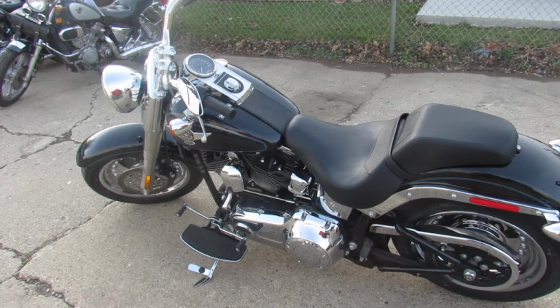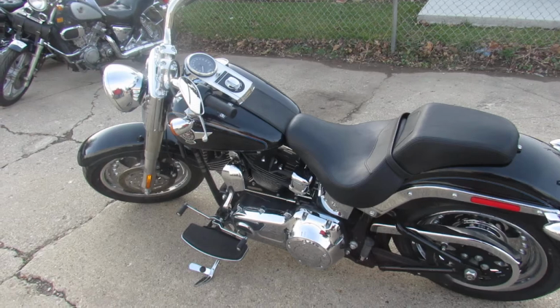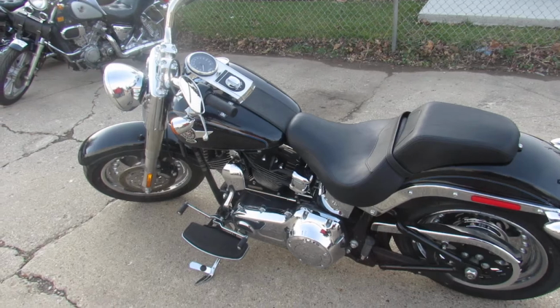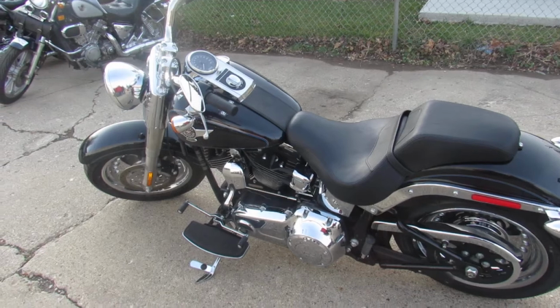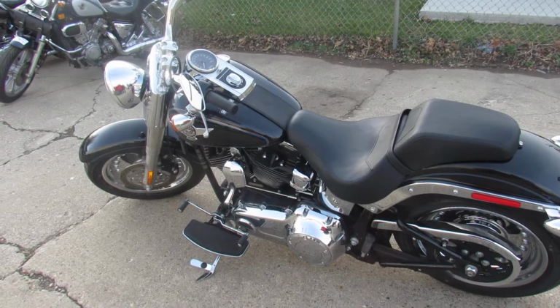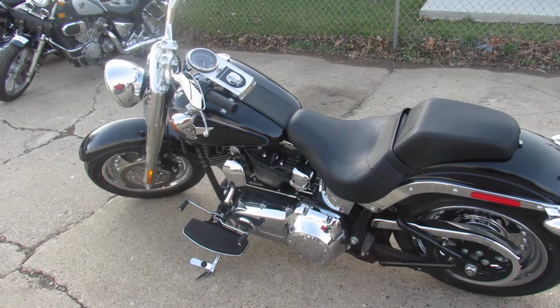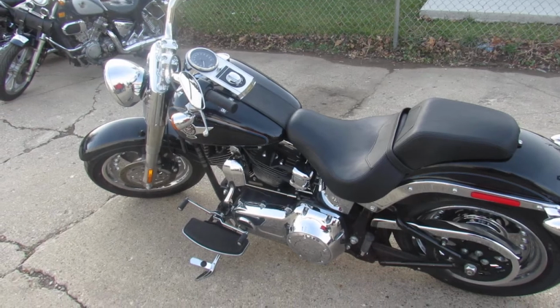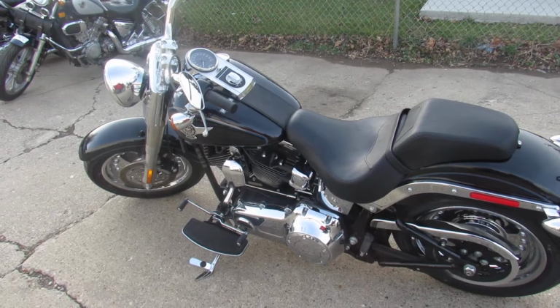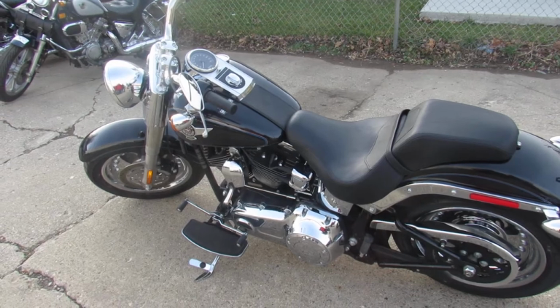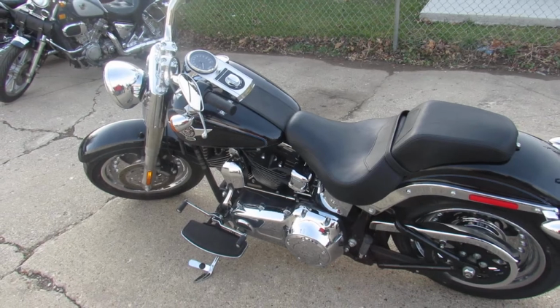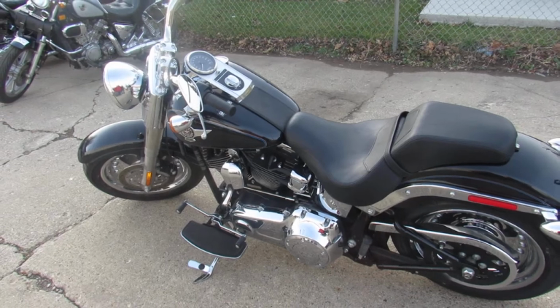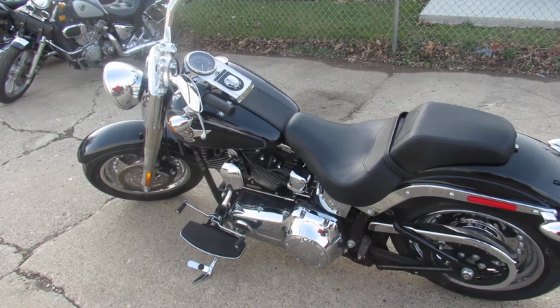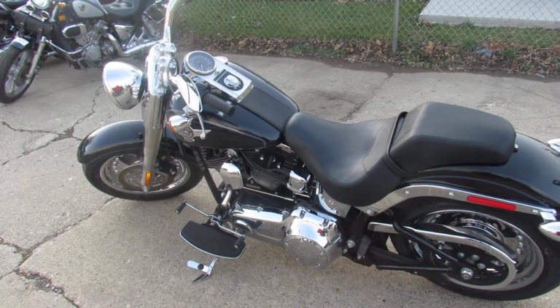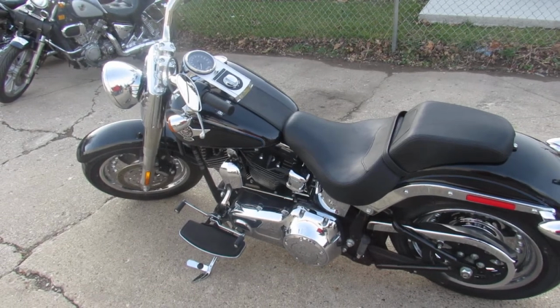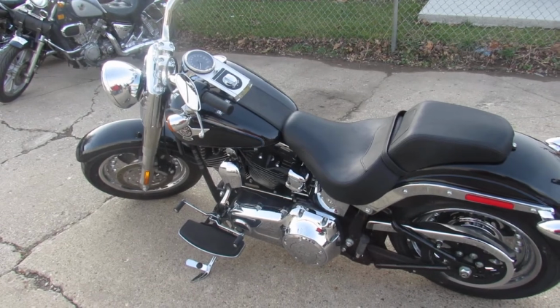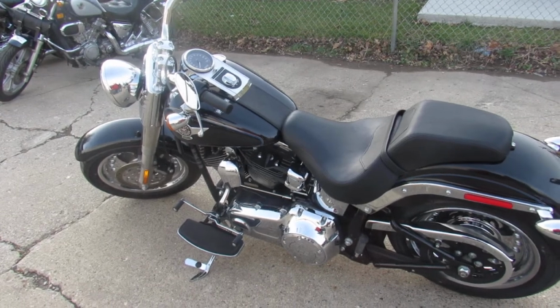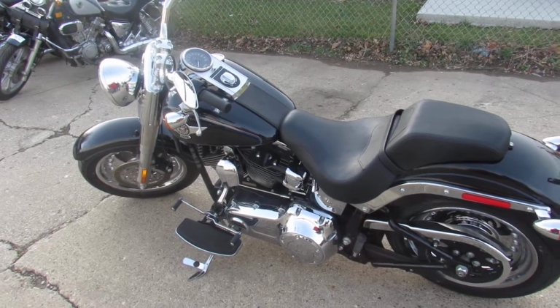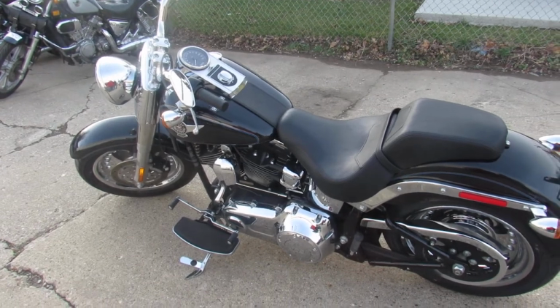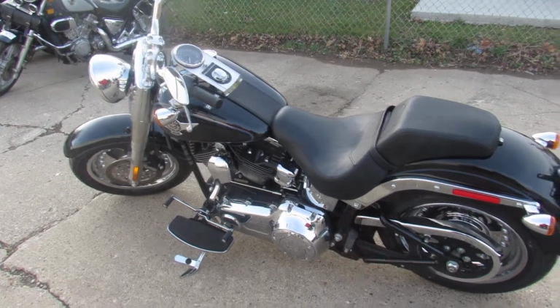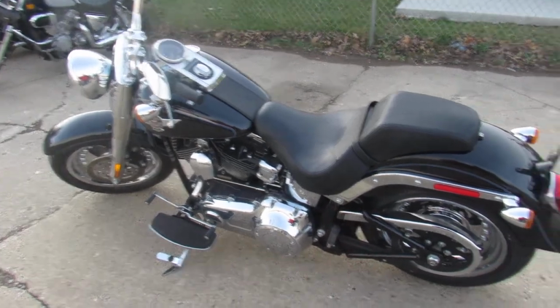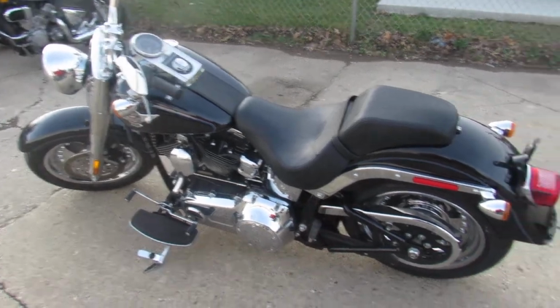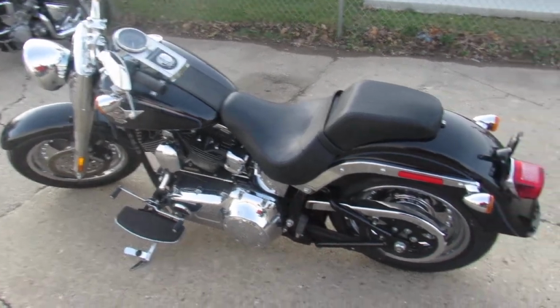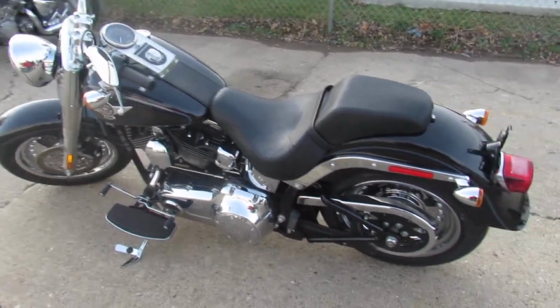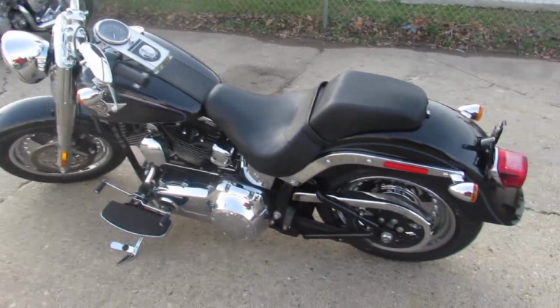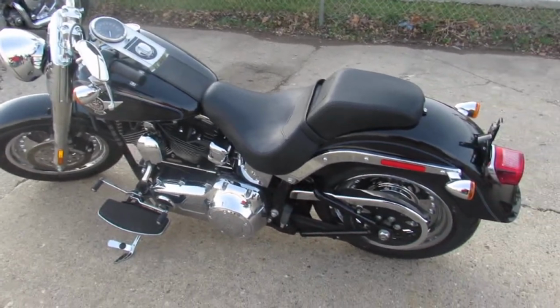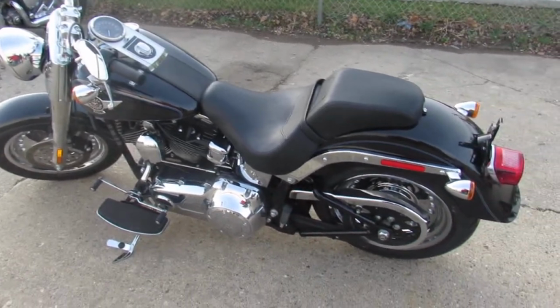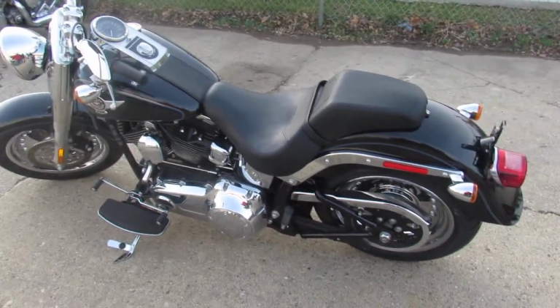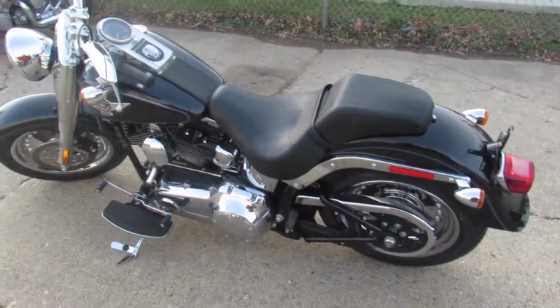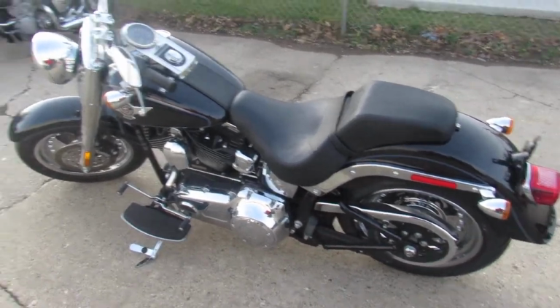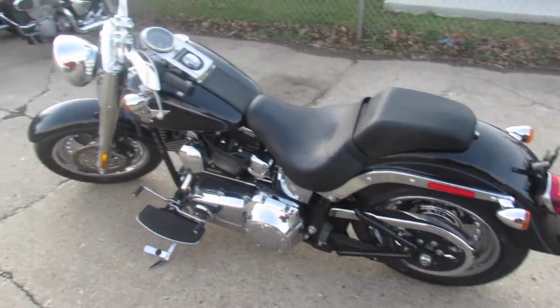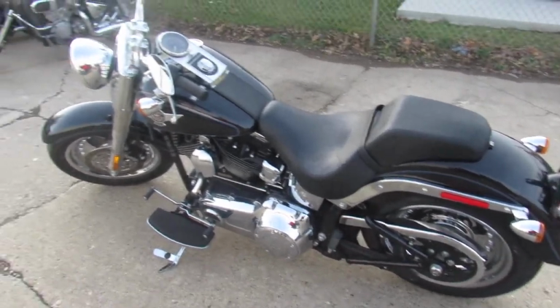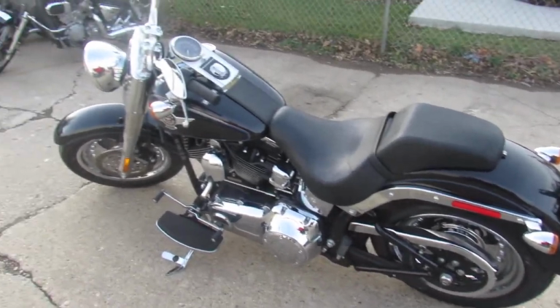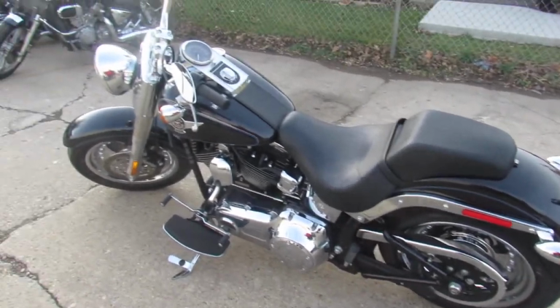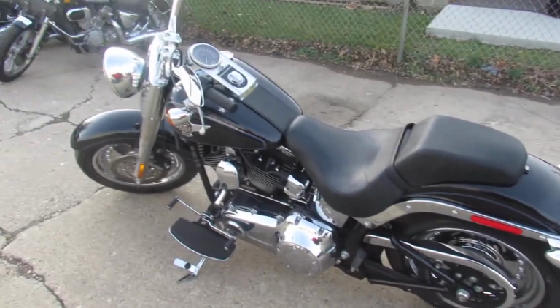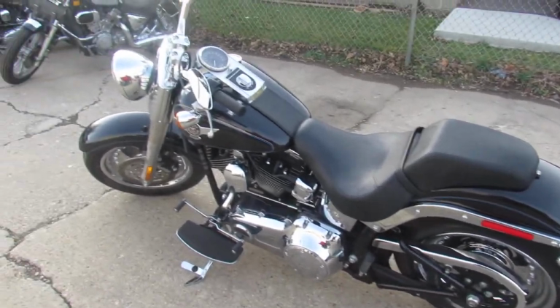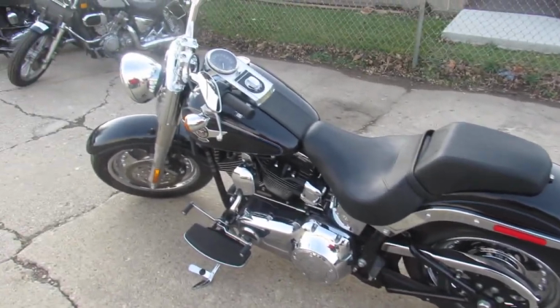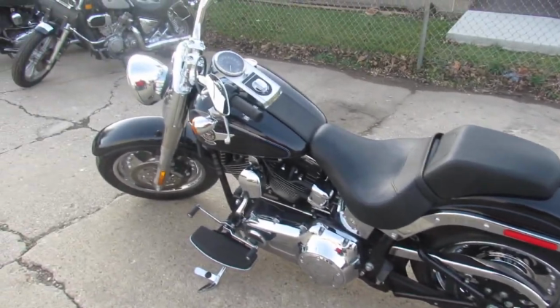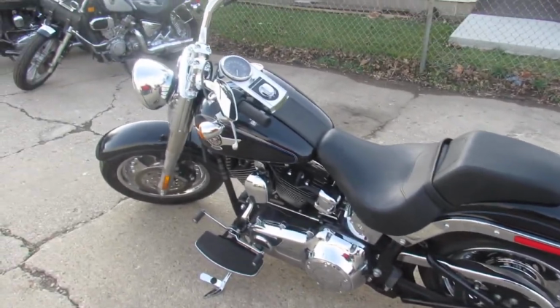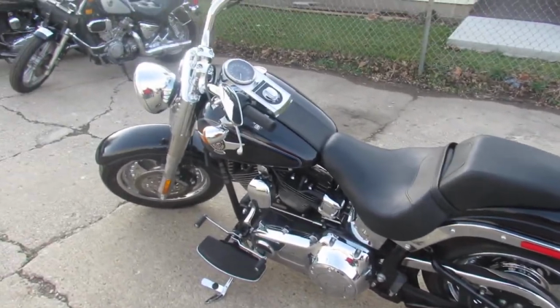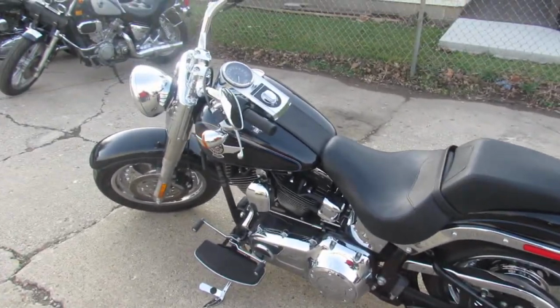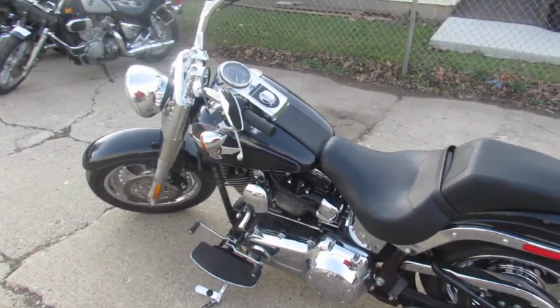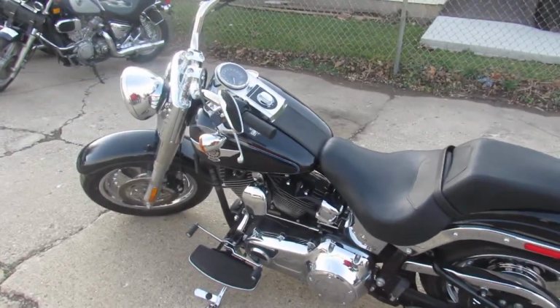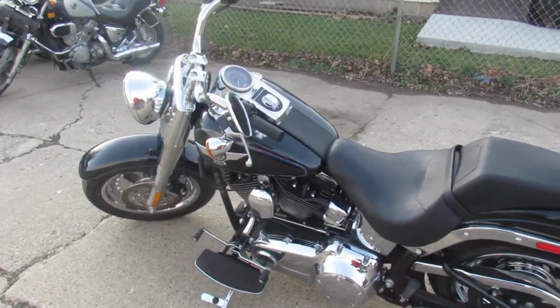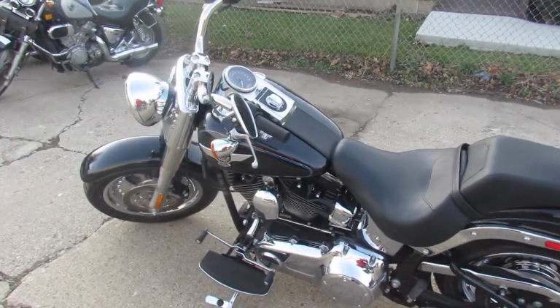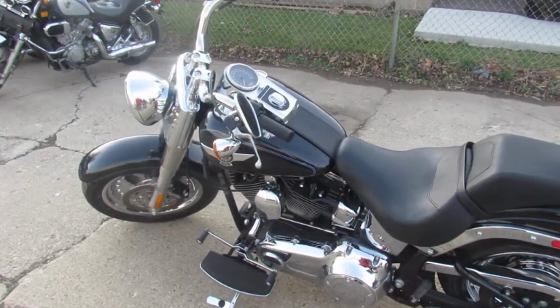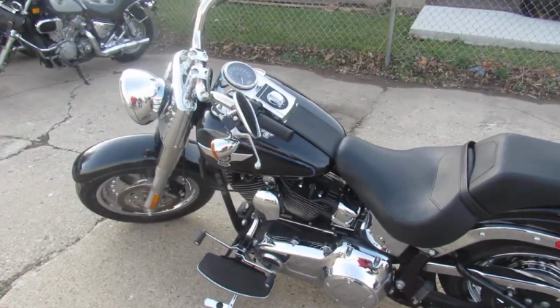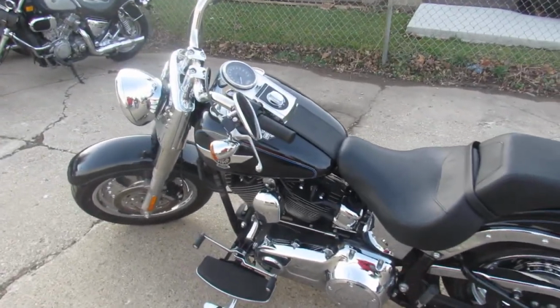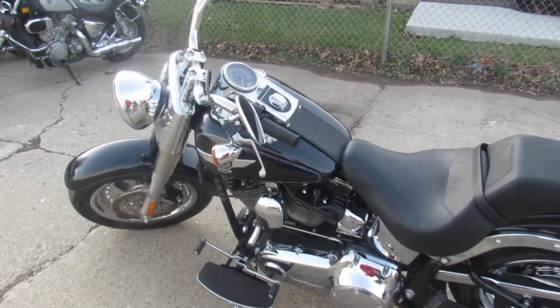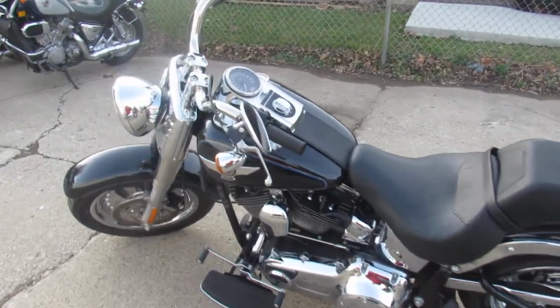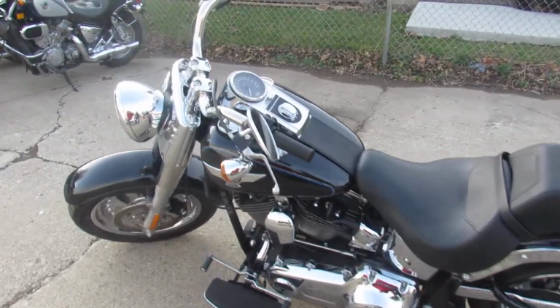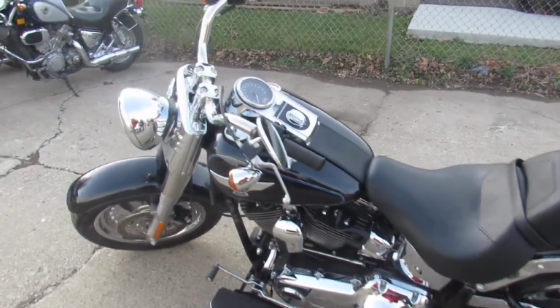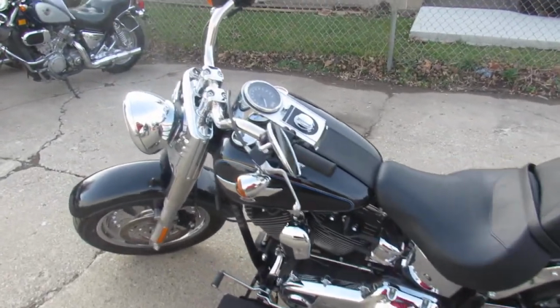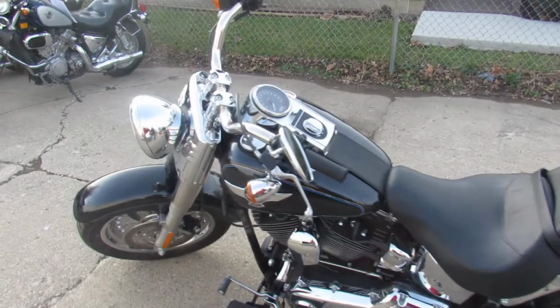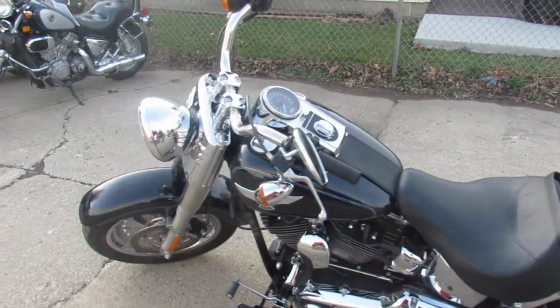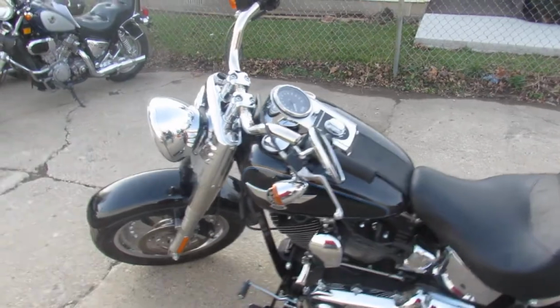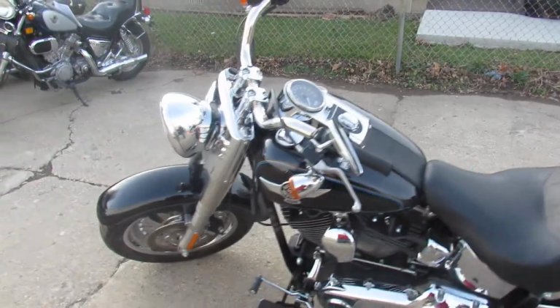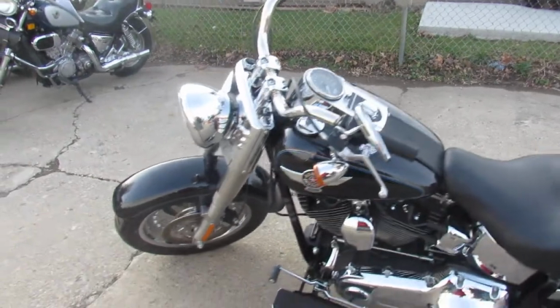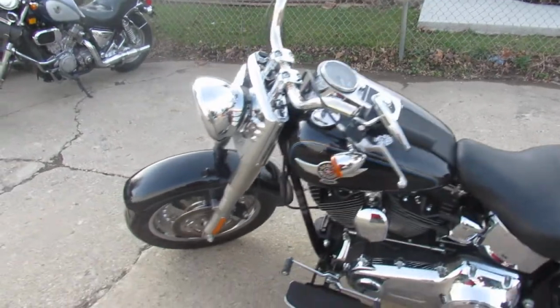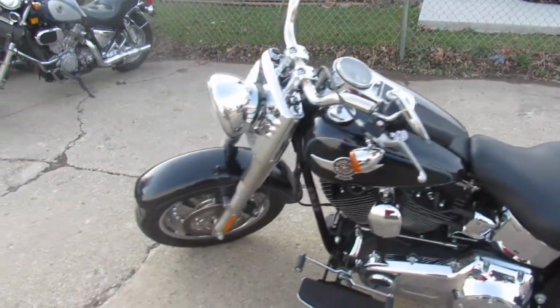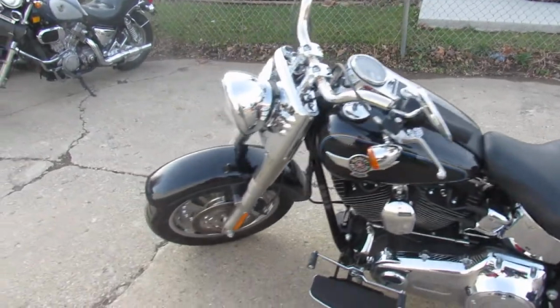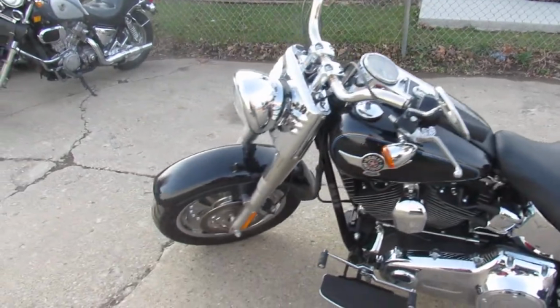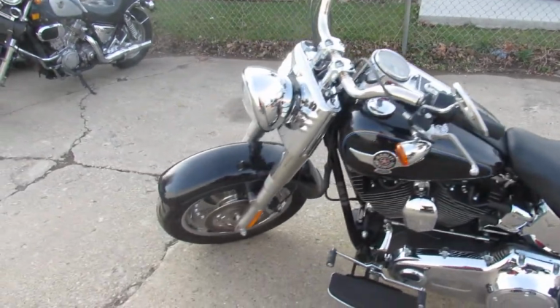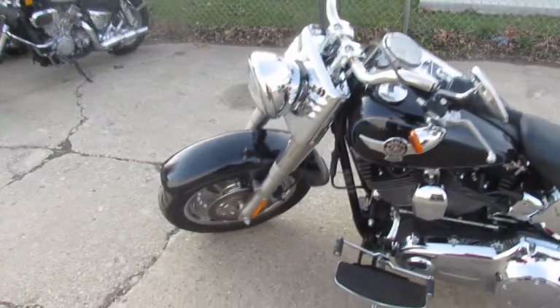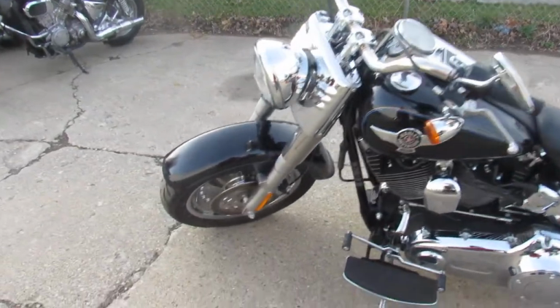They're looking for a nice Harley-Davidson. We got here at Approval Powersports. We got over 350 used Harleys.